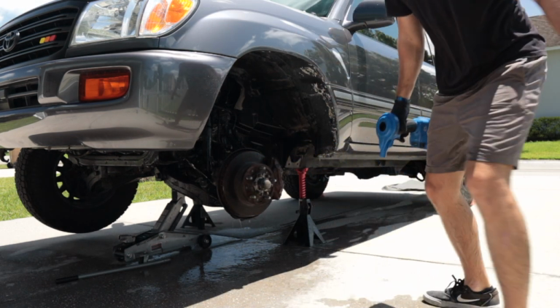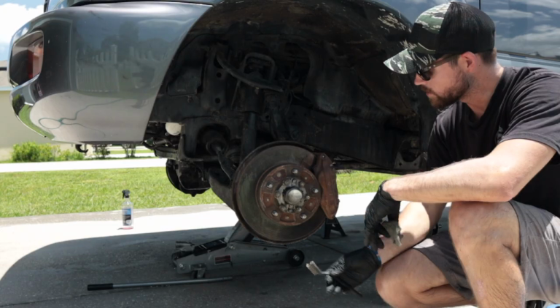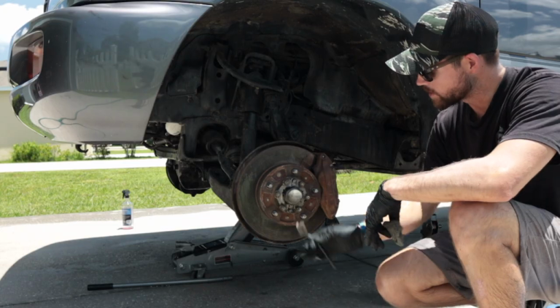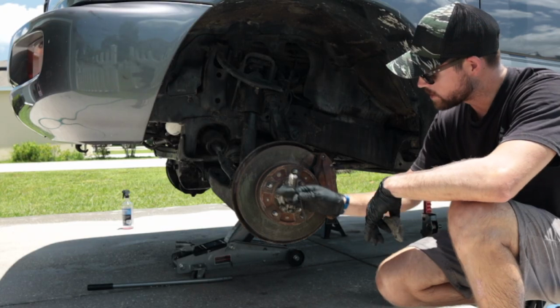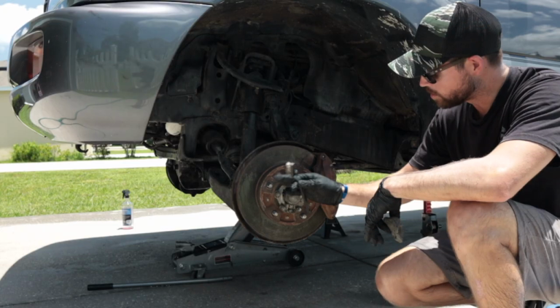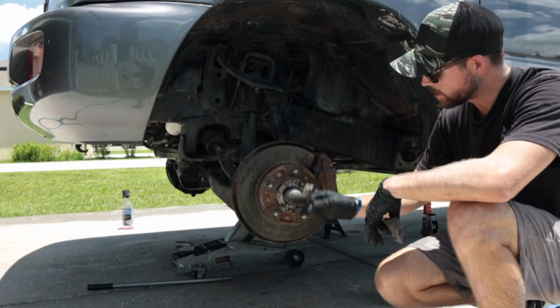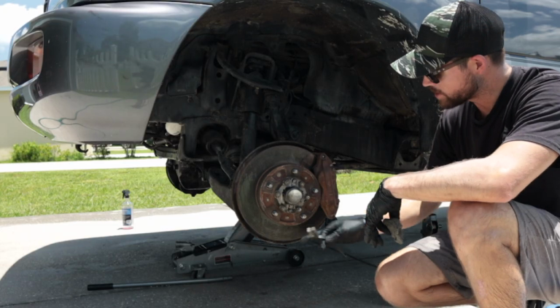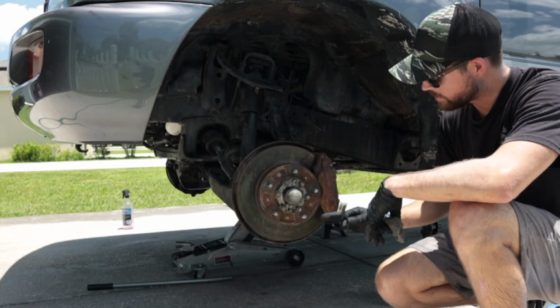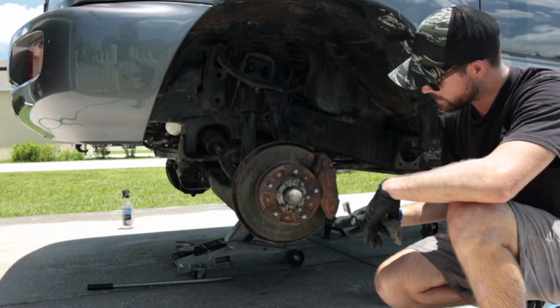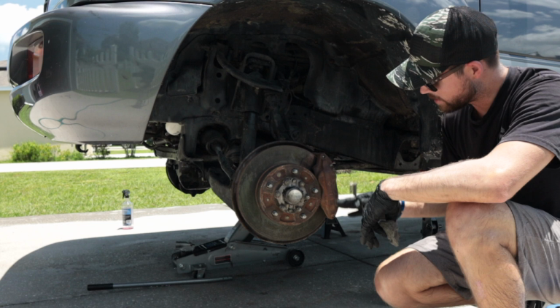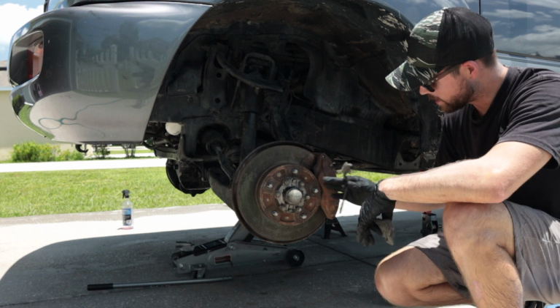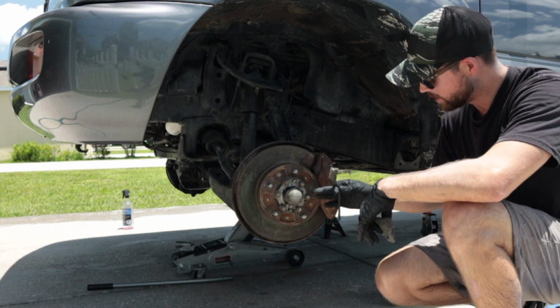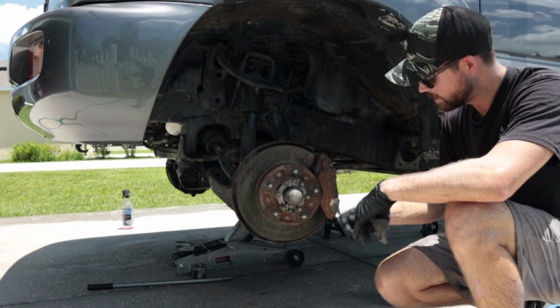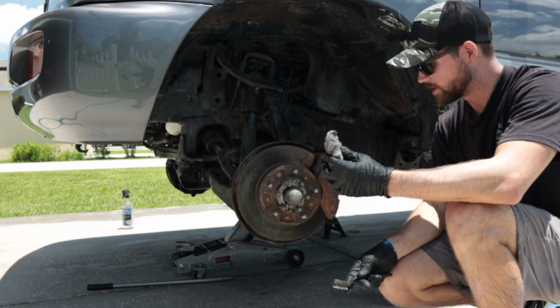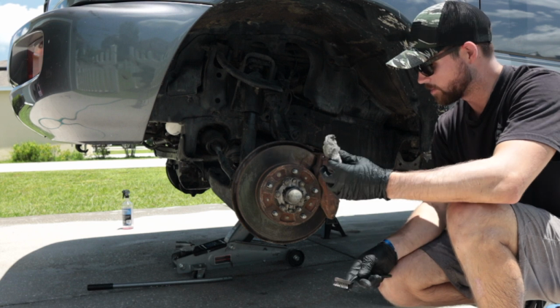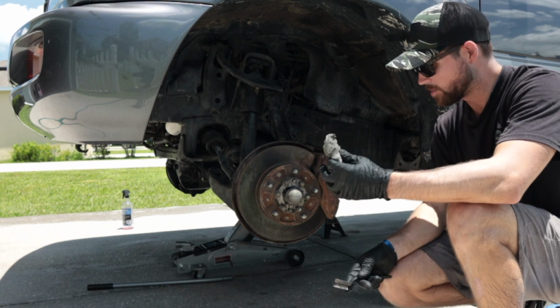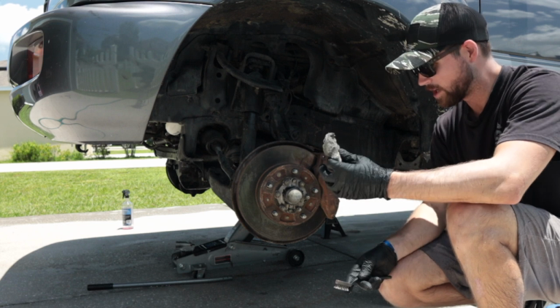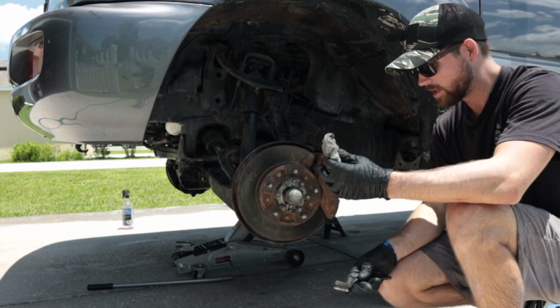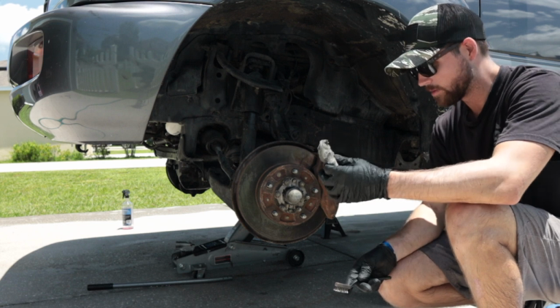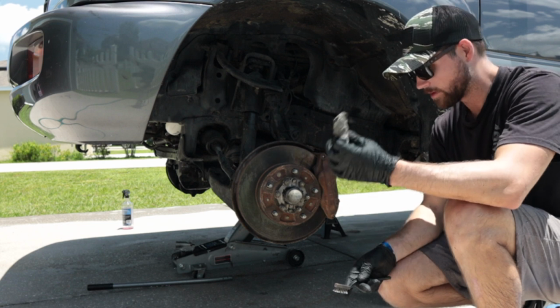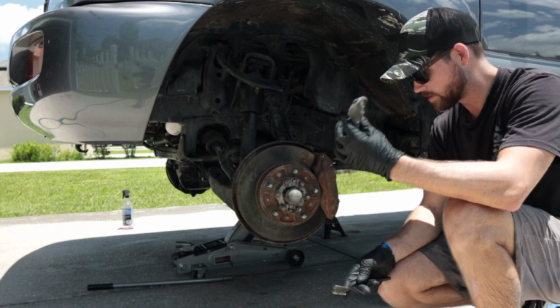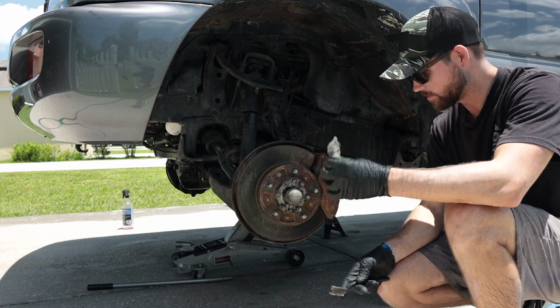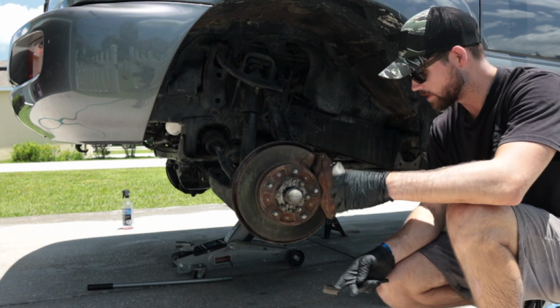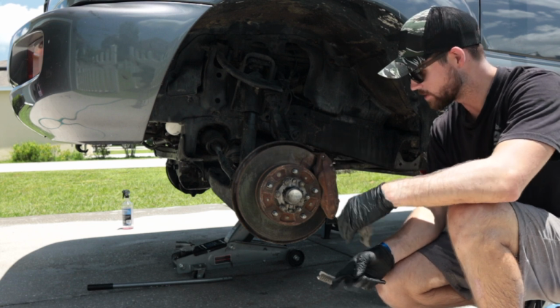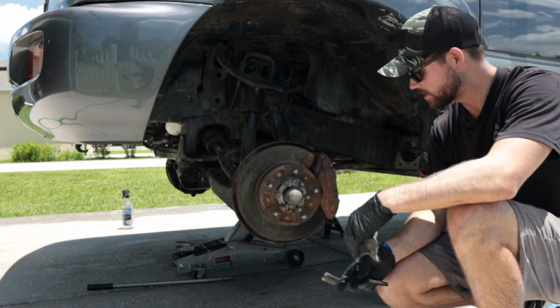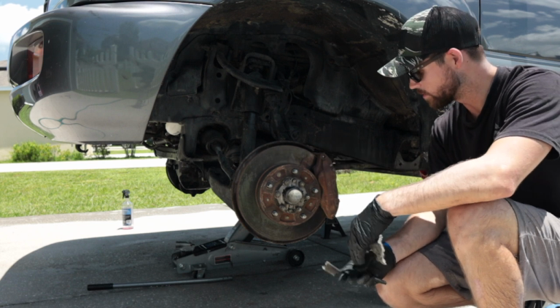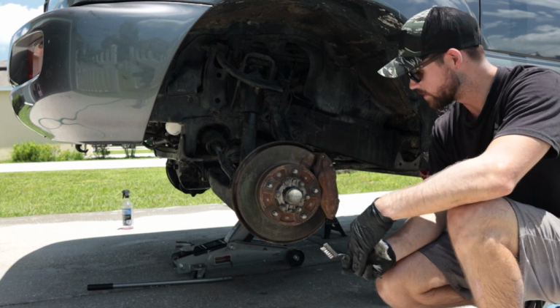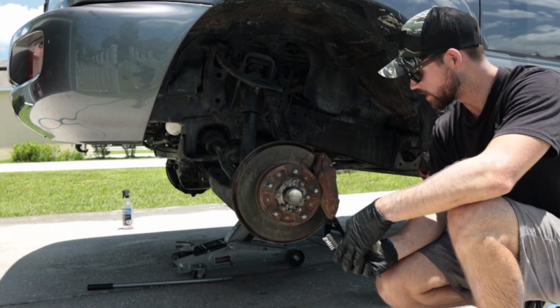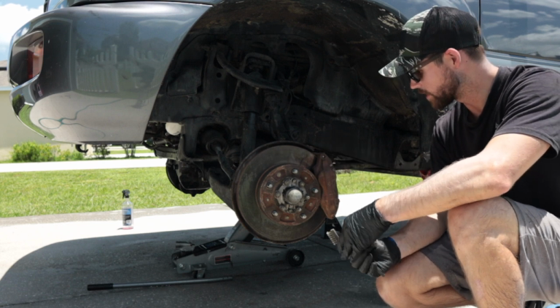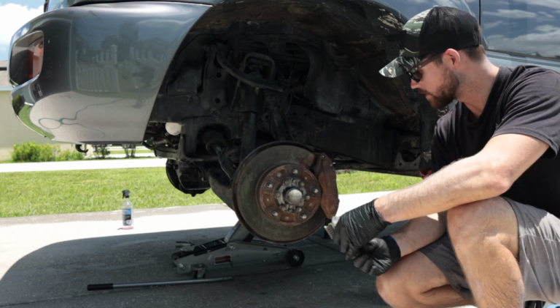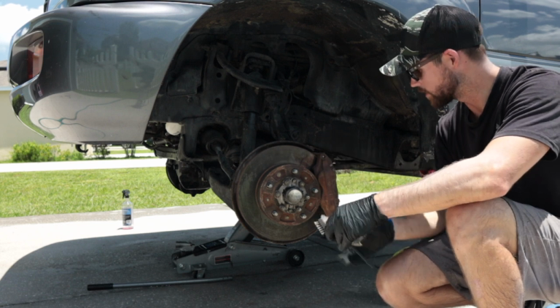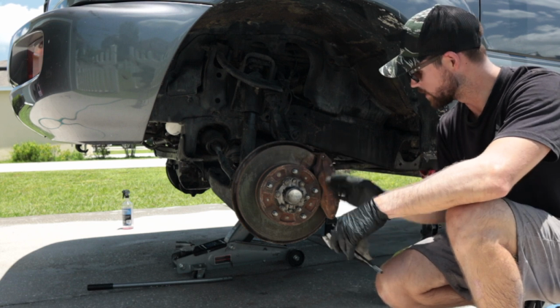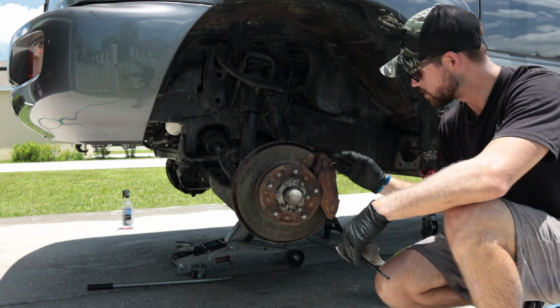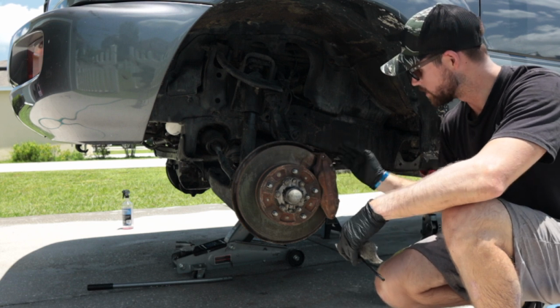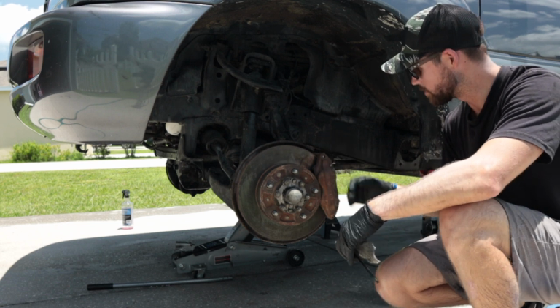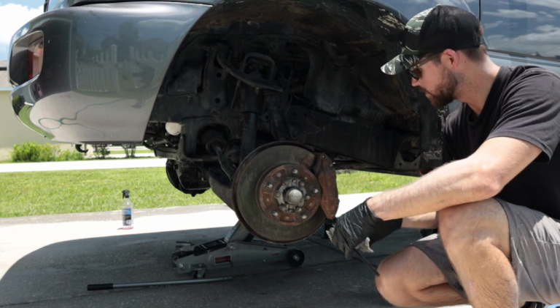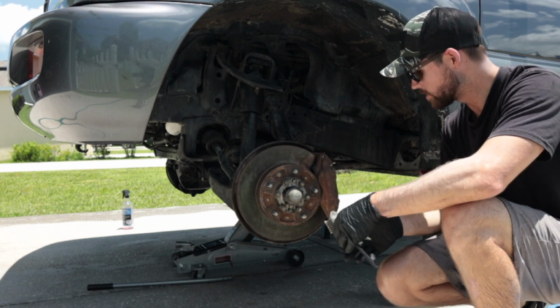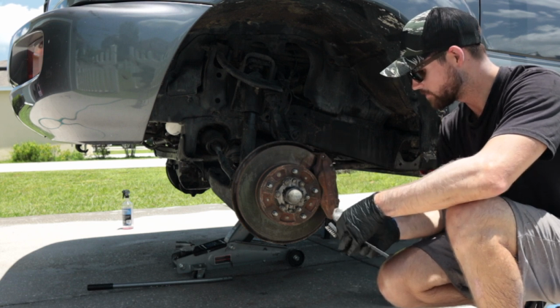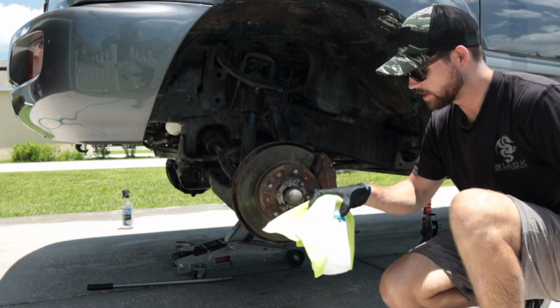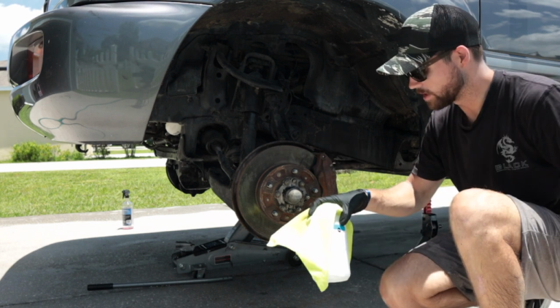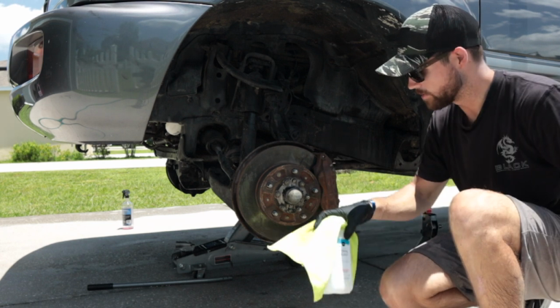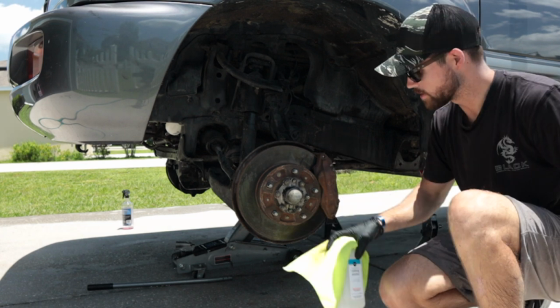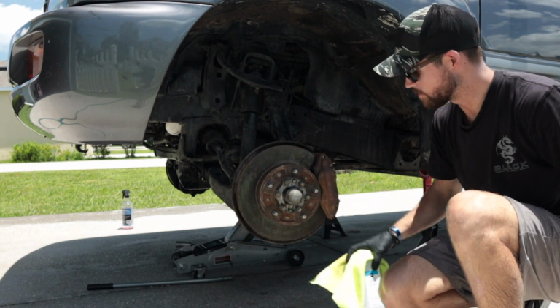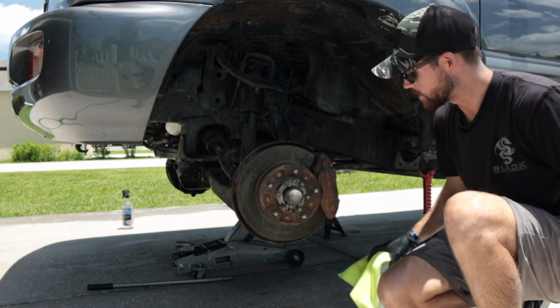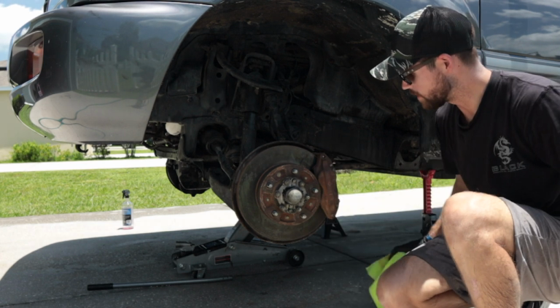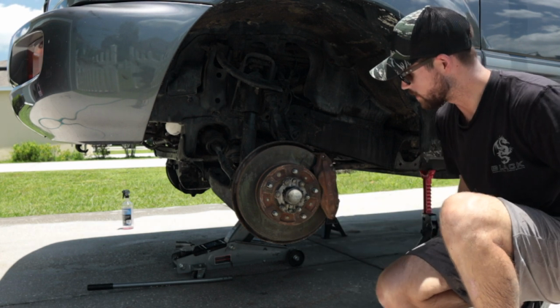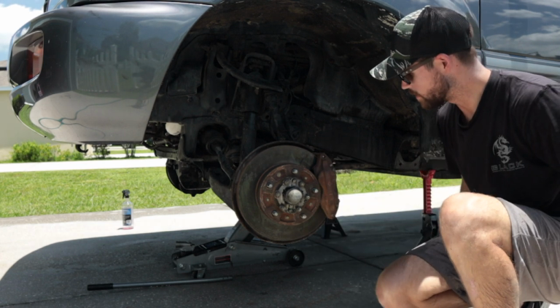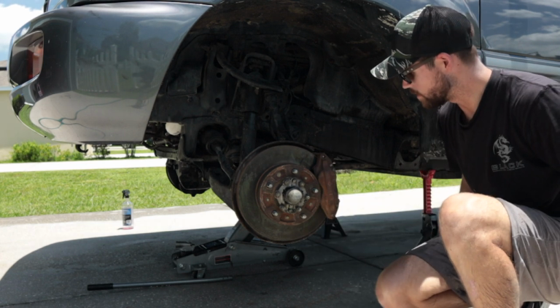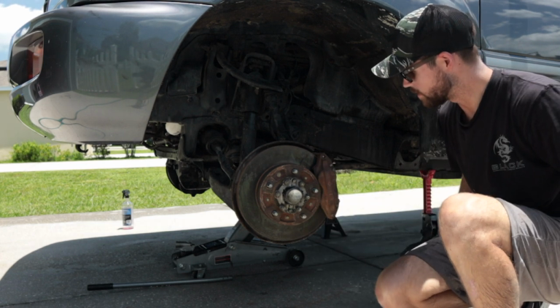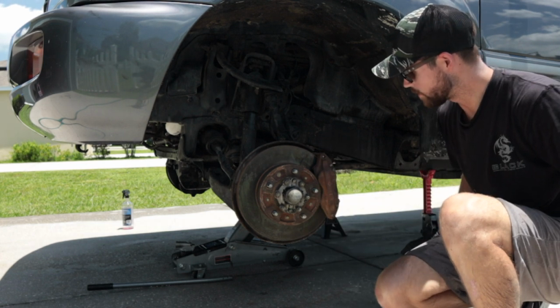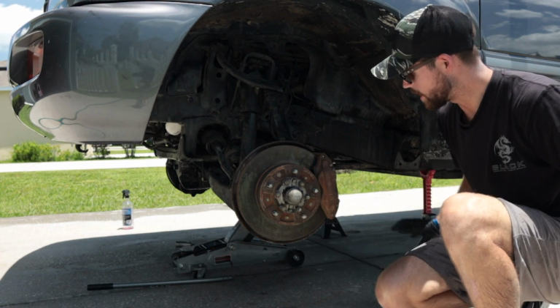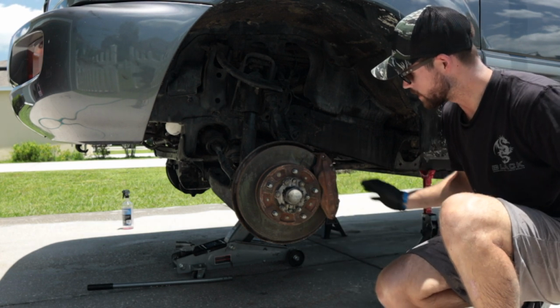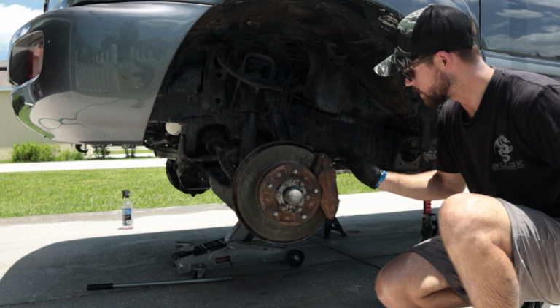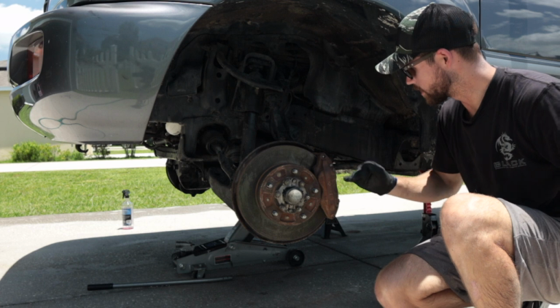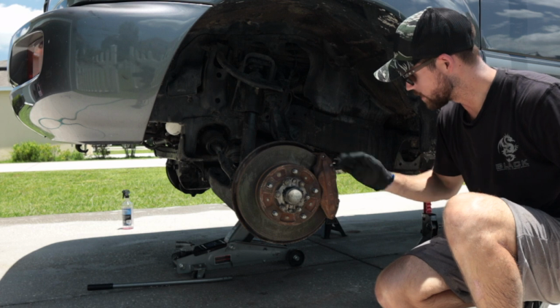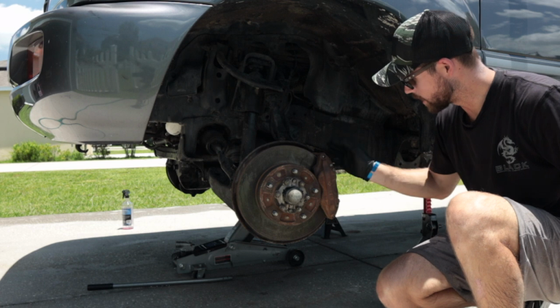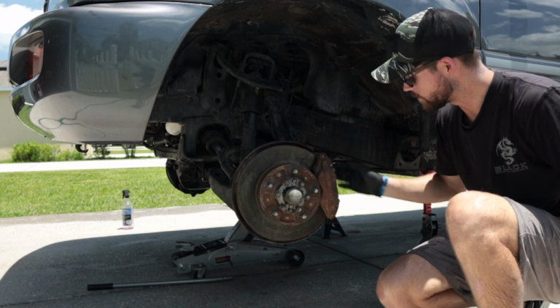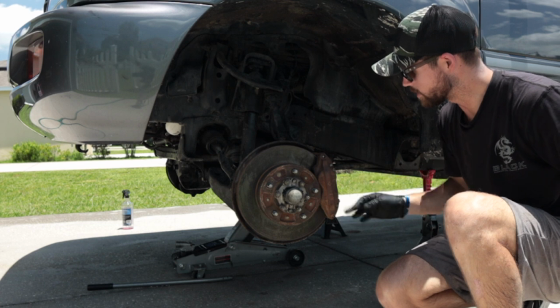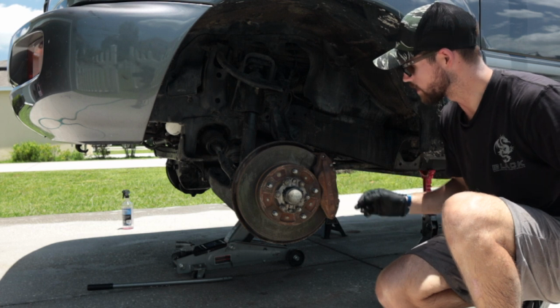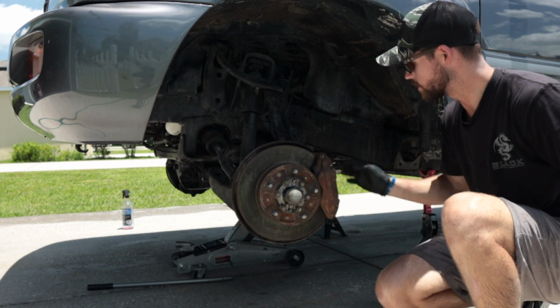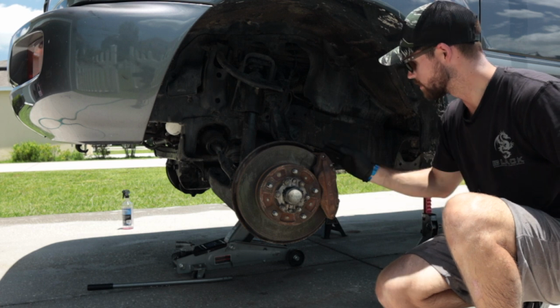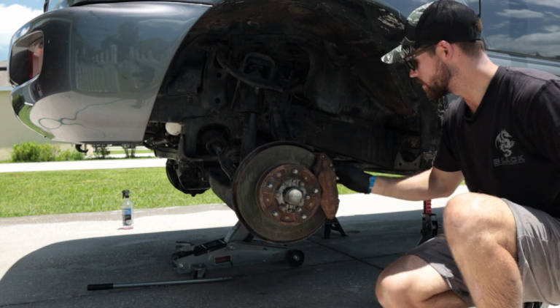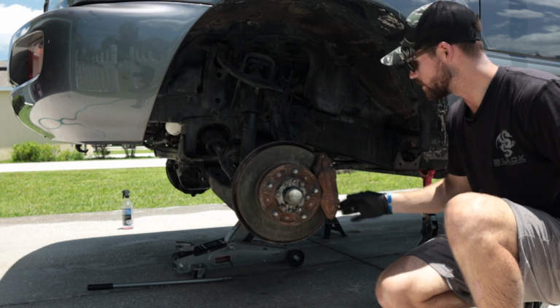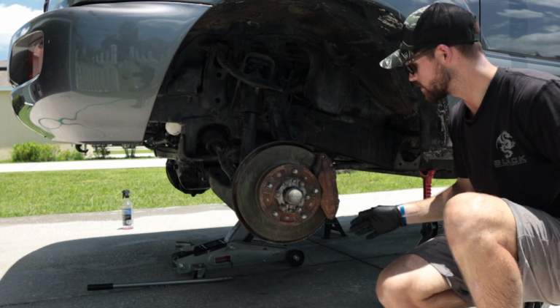I wire-brushed everything and then went behind it with some steel wool to clean it up a little more. Then I hit it with some alcohol and a rag to get everything else off.